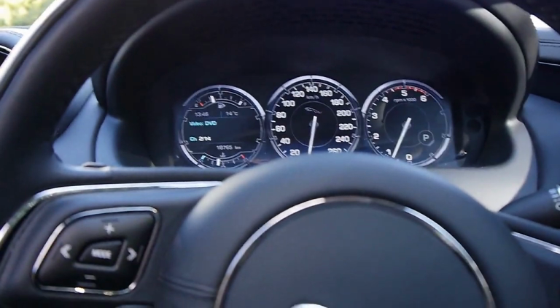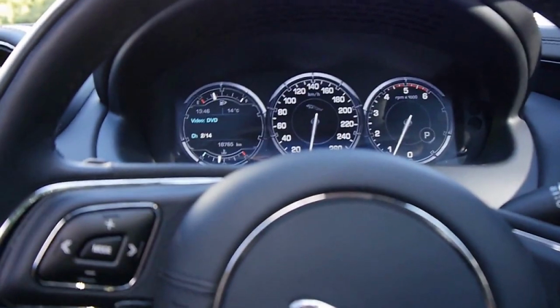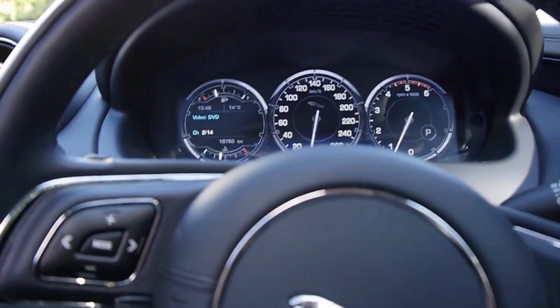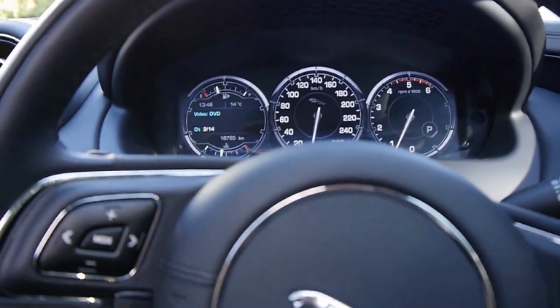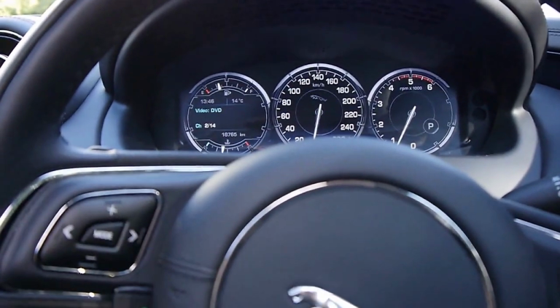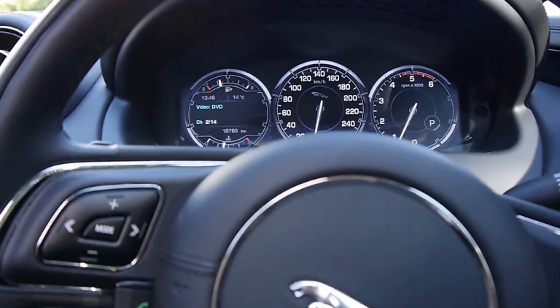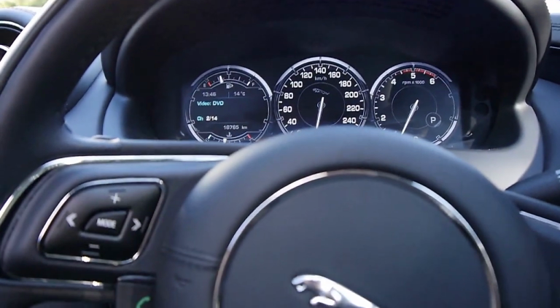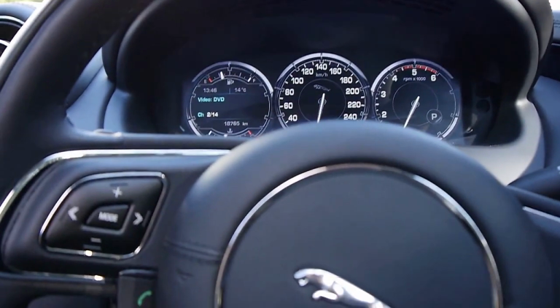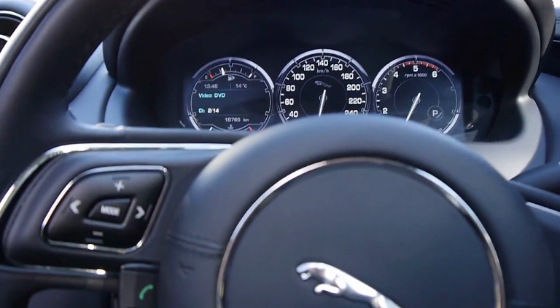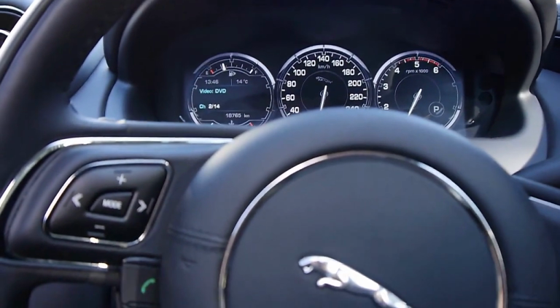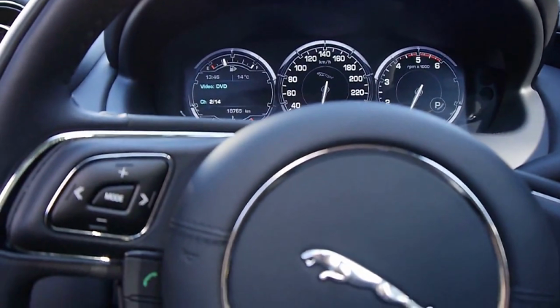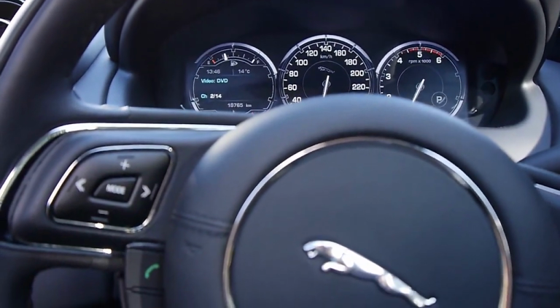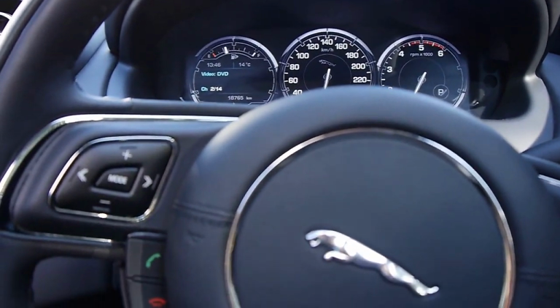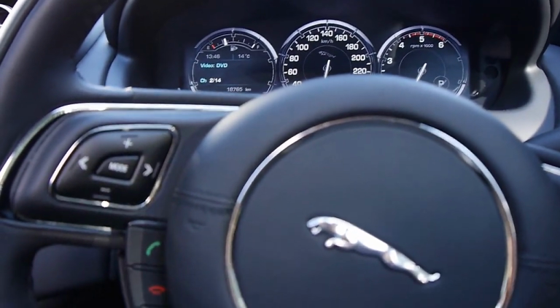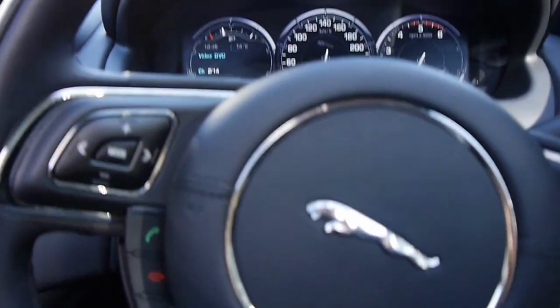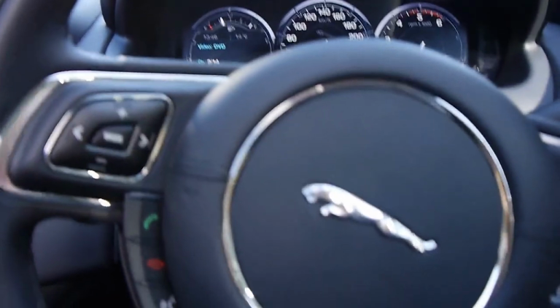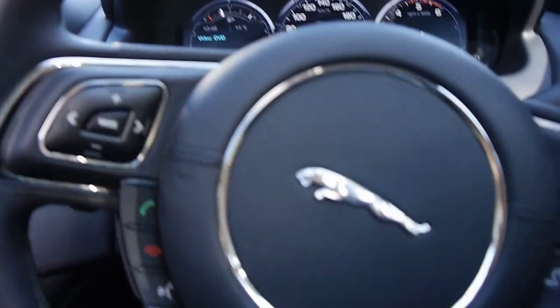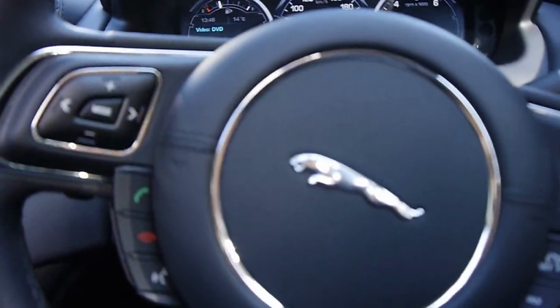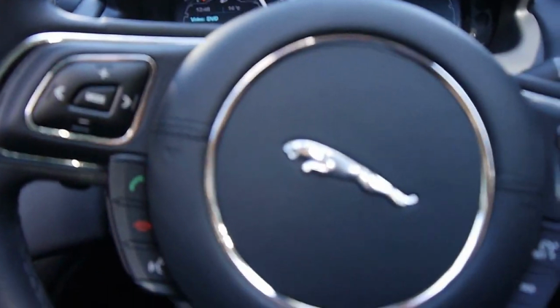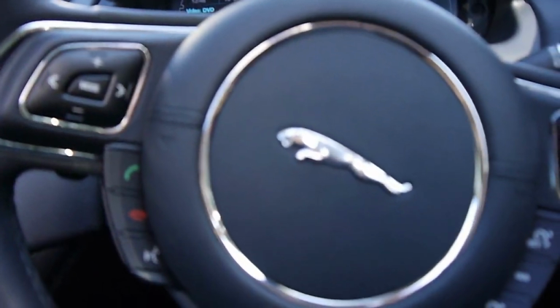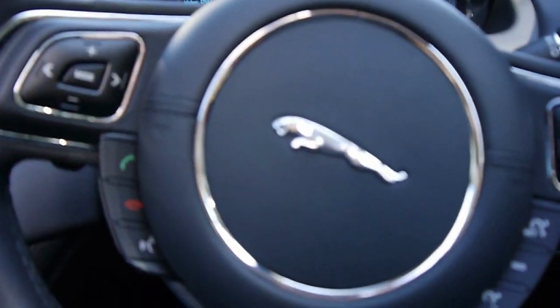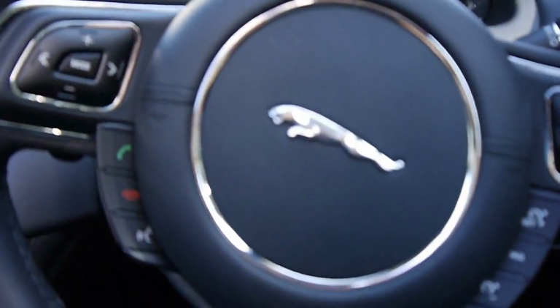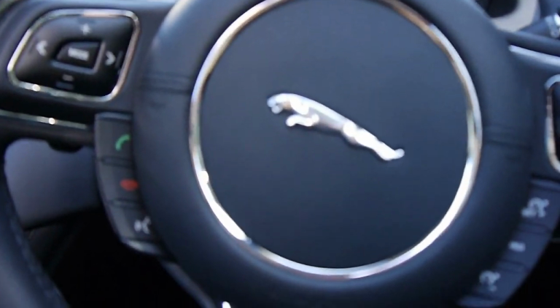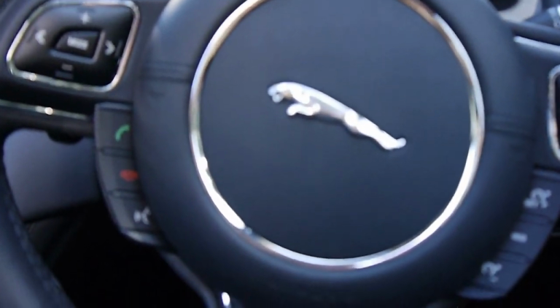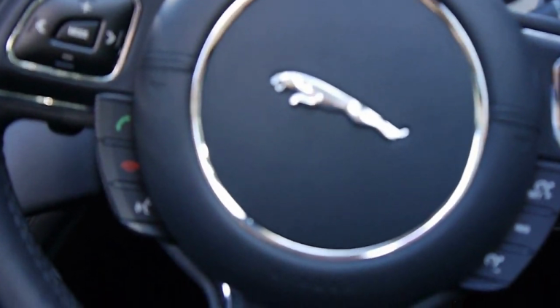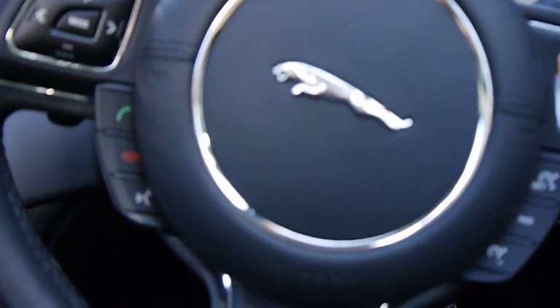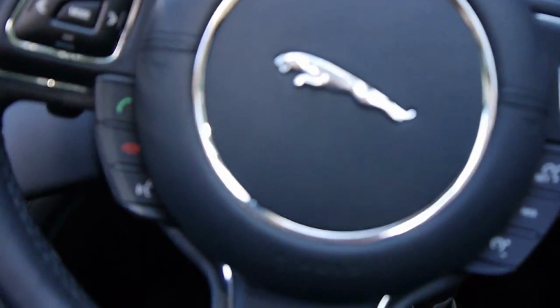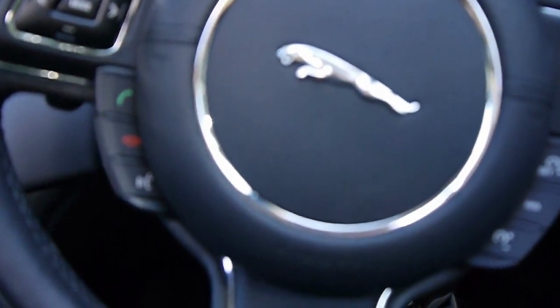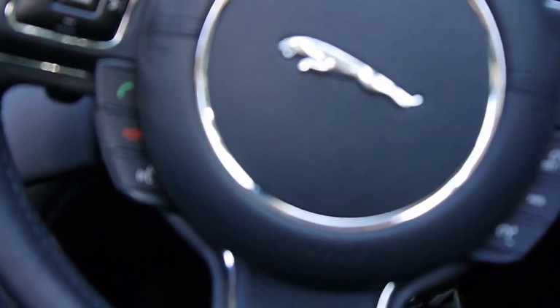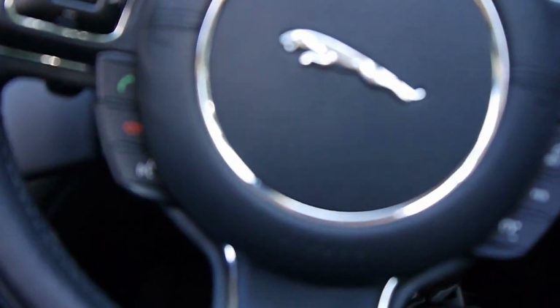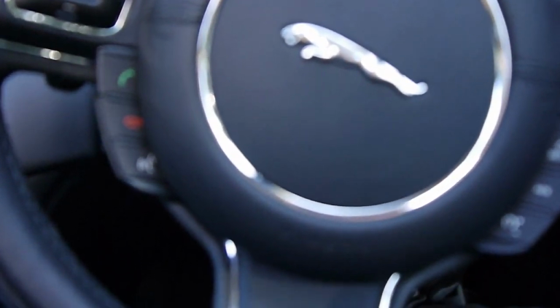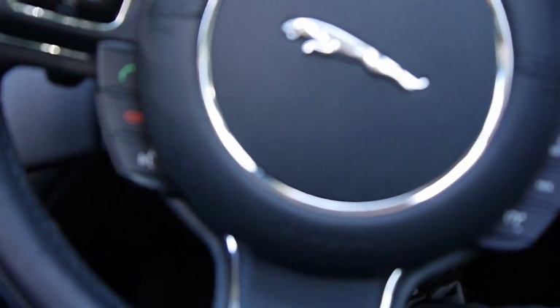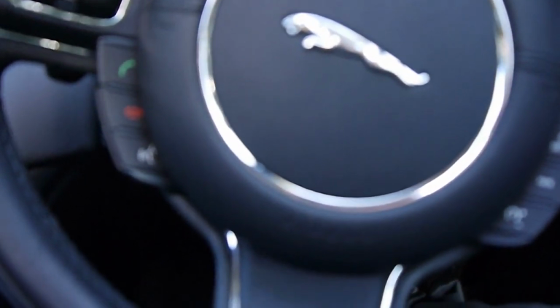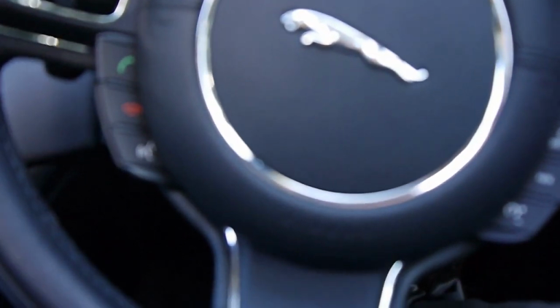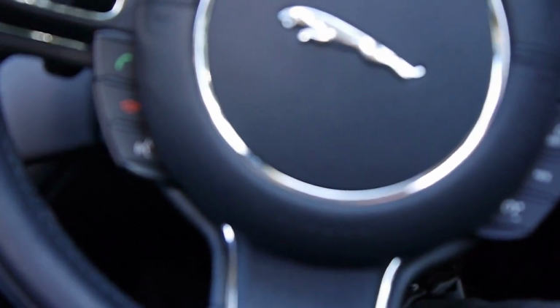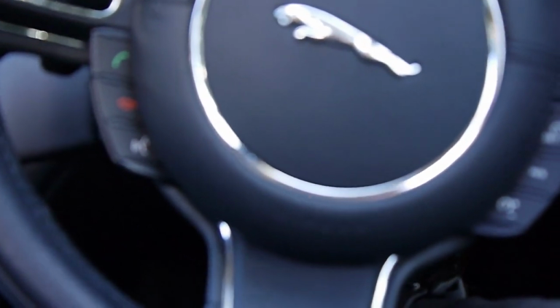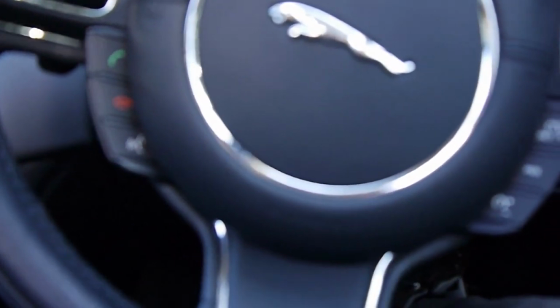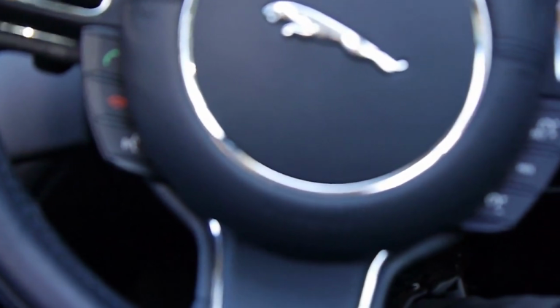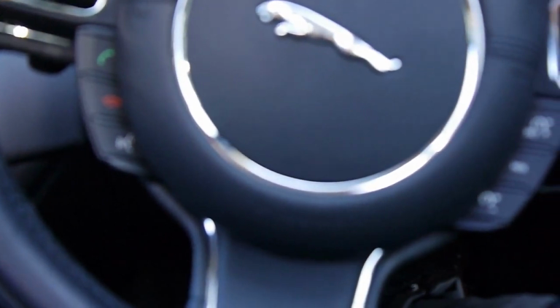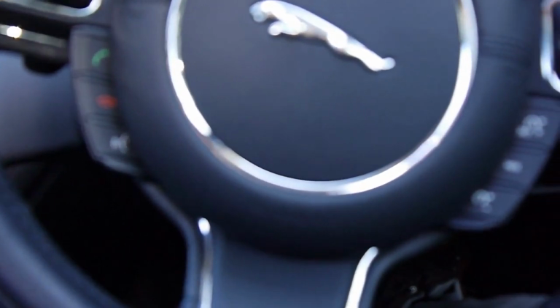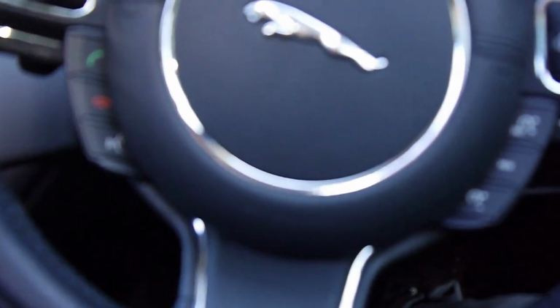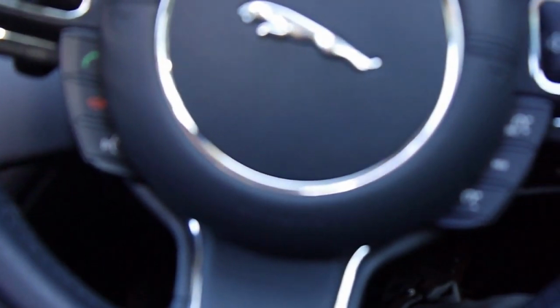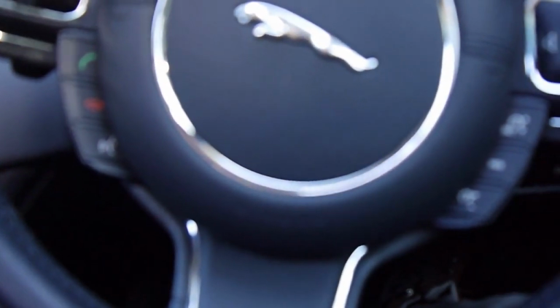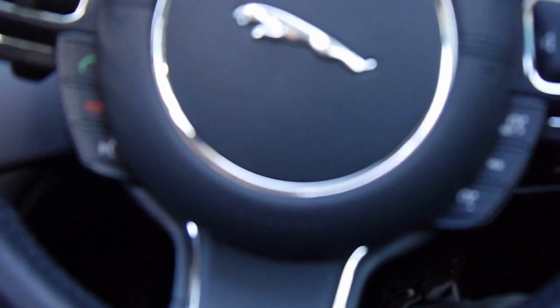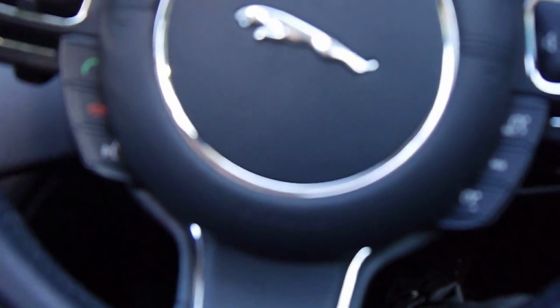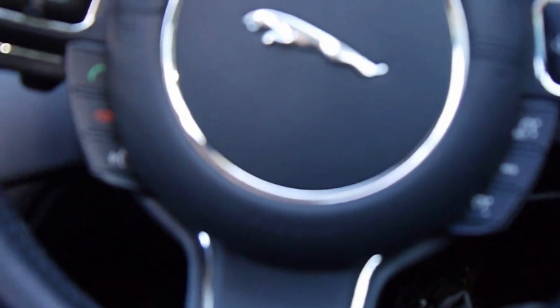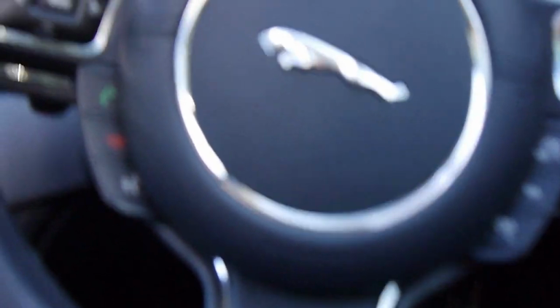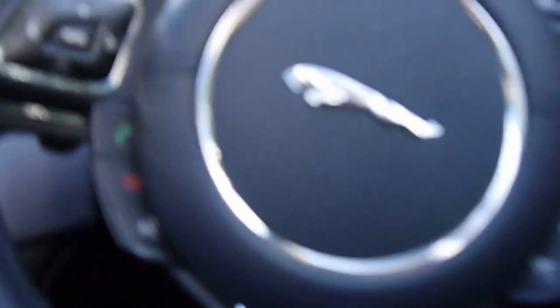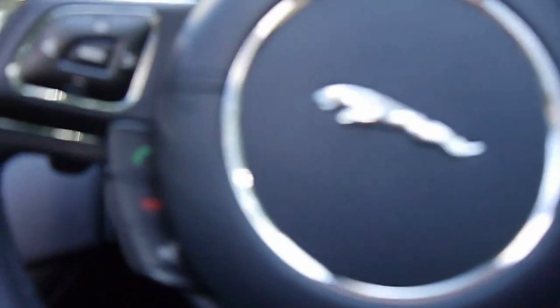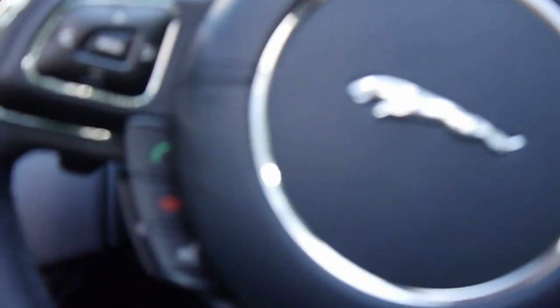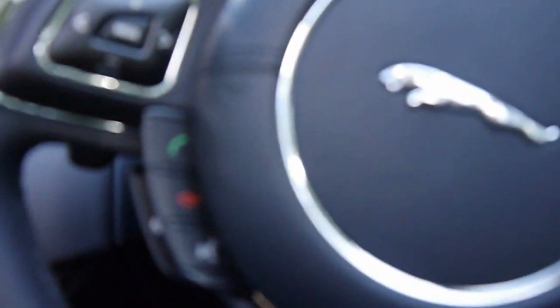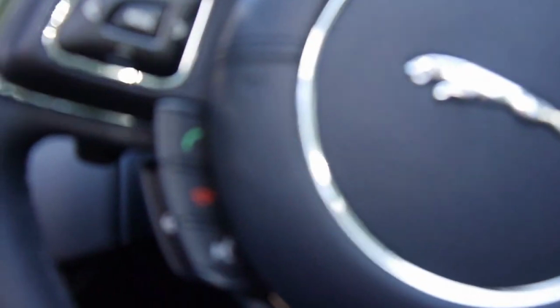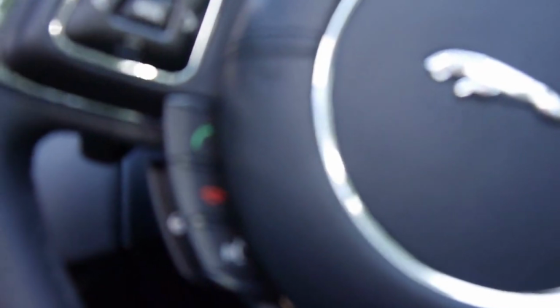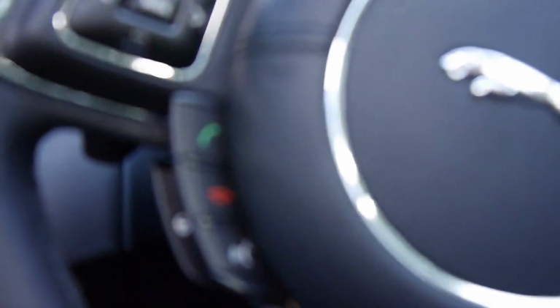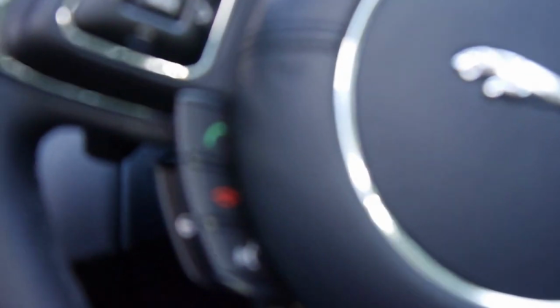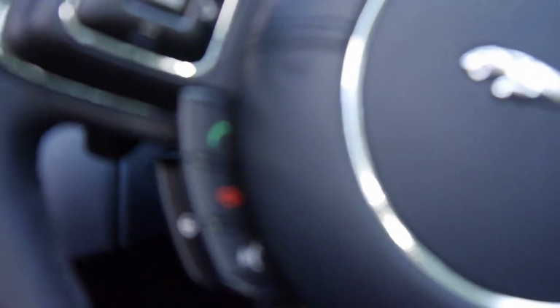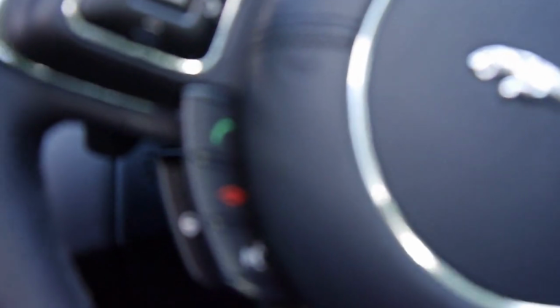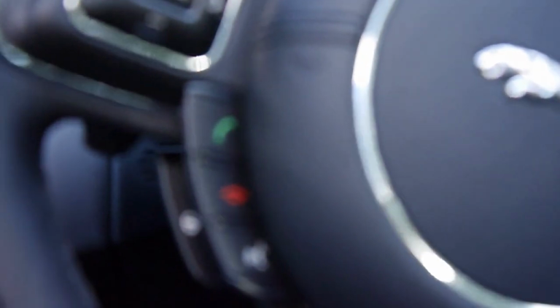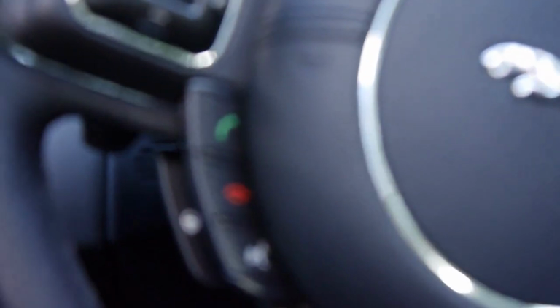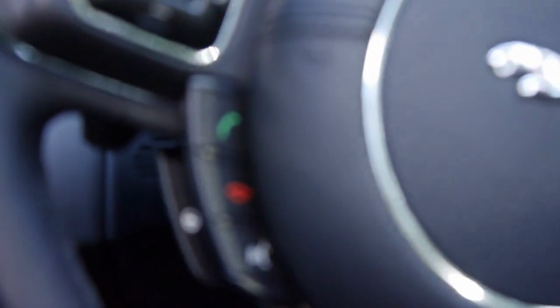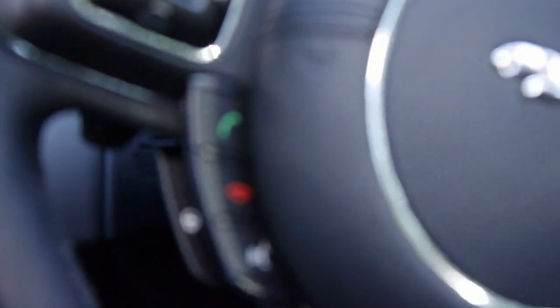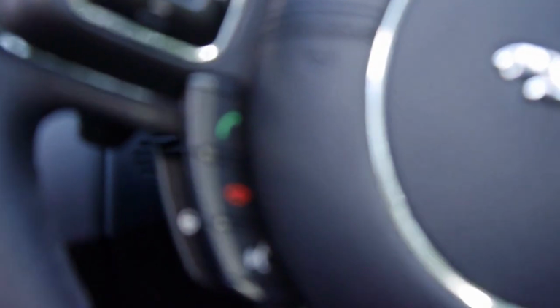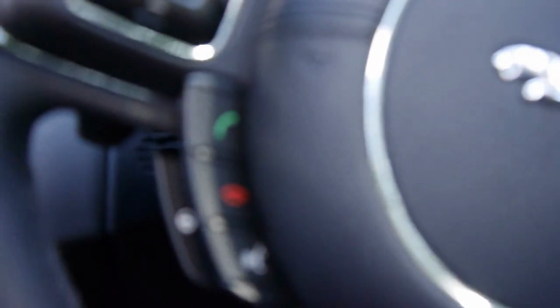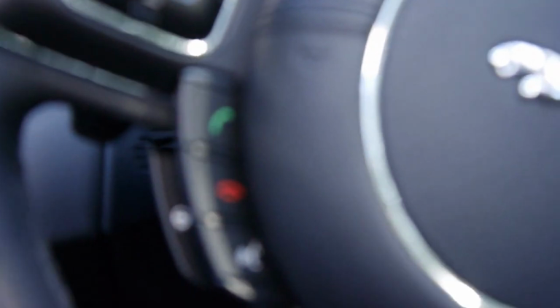It also has rear entertainment. So you've got DVDs in the back, you've got Bluetooth, and you've even got a little button in there.